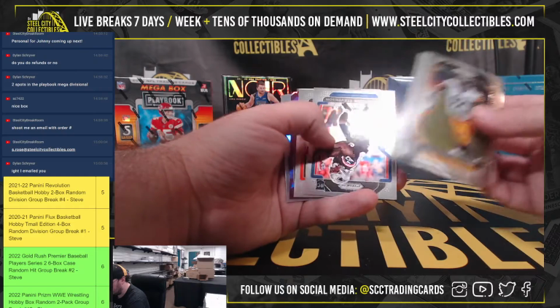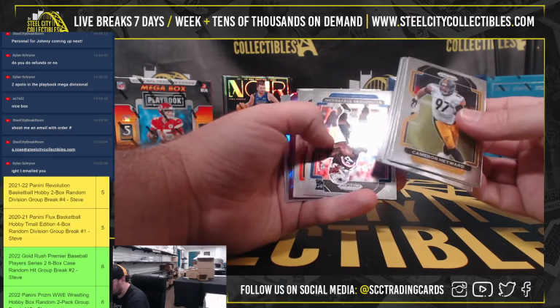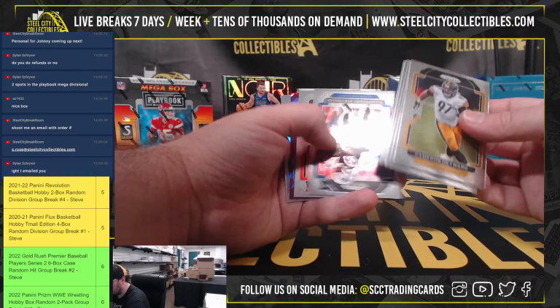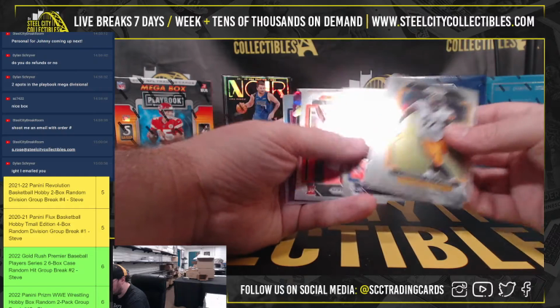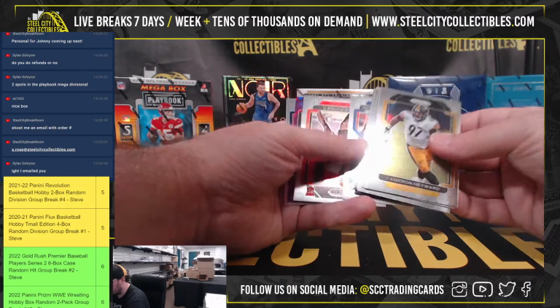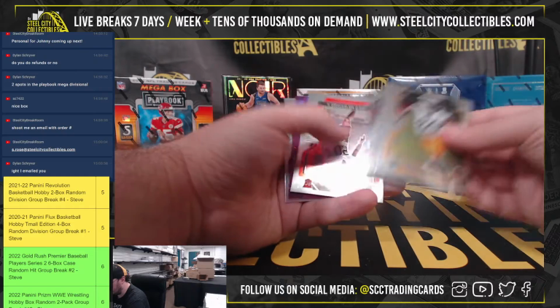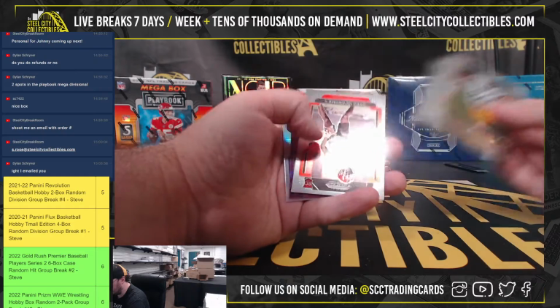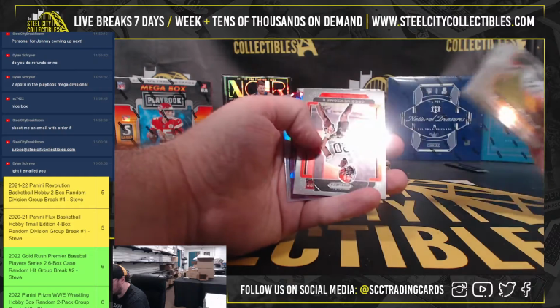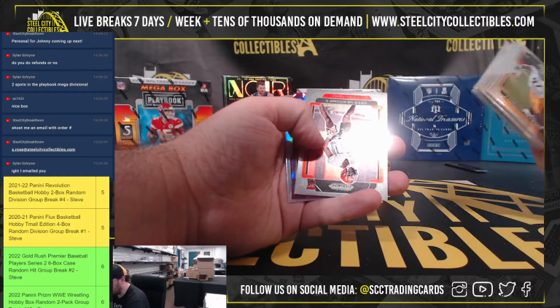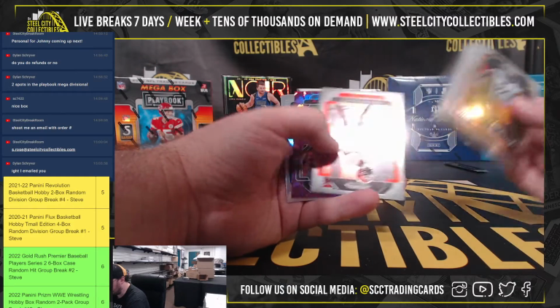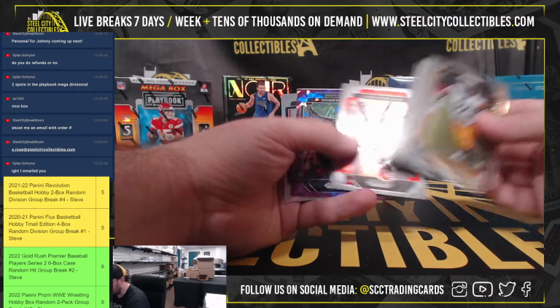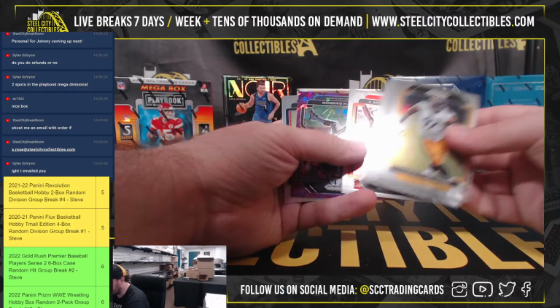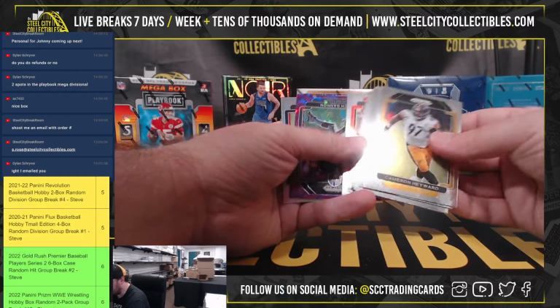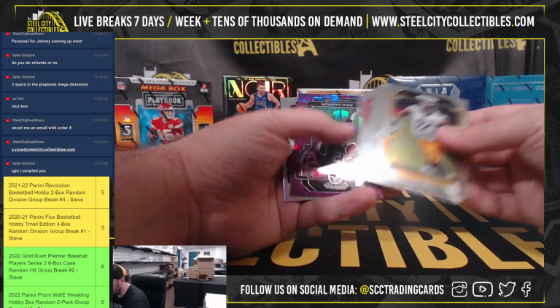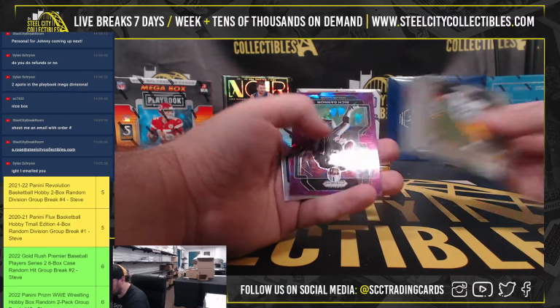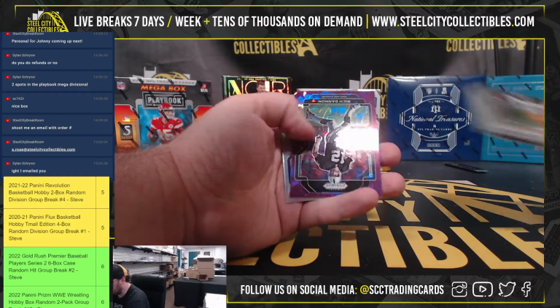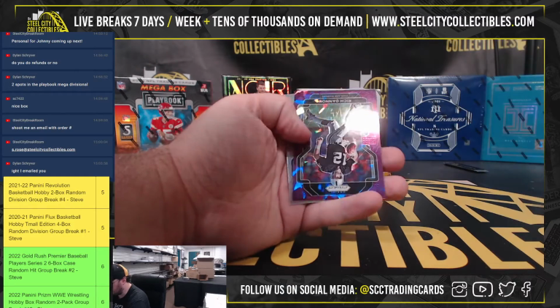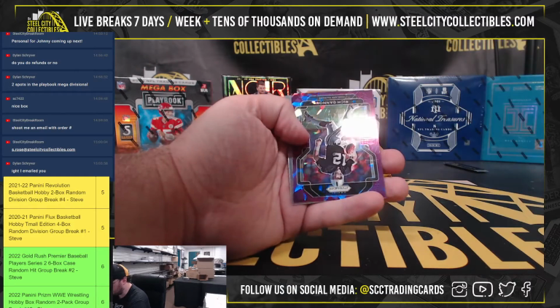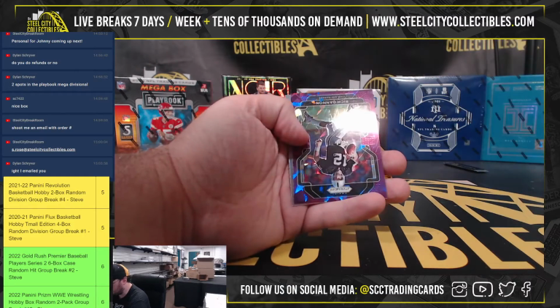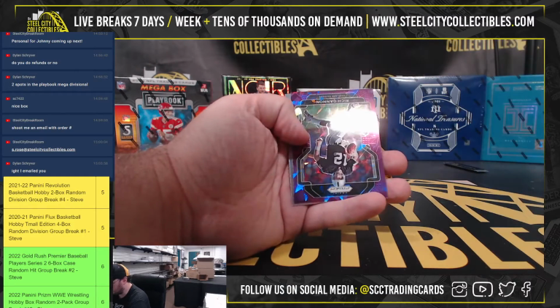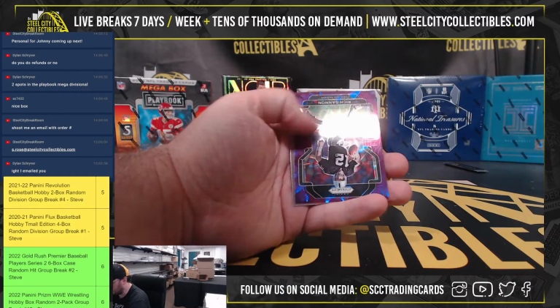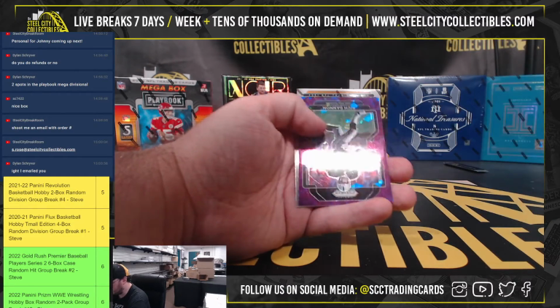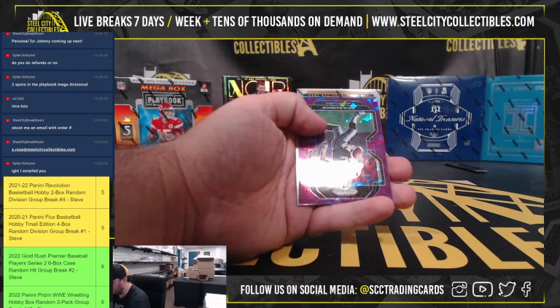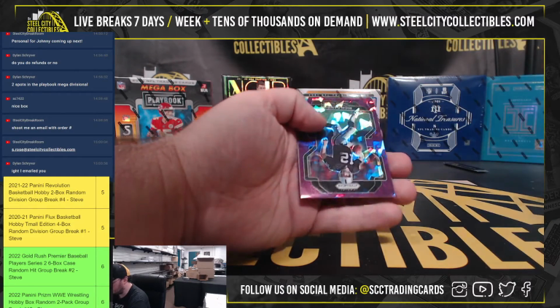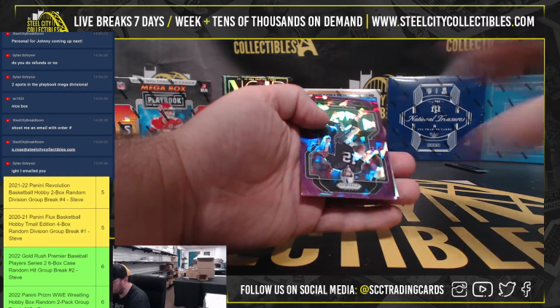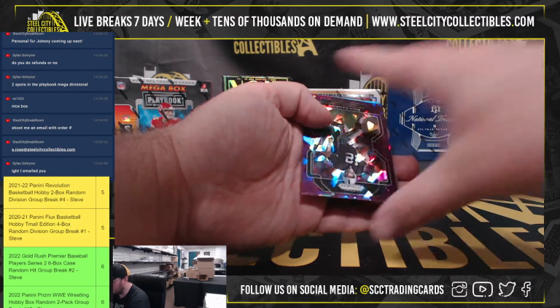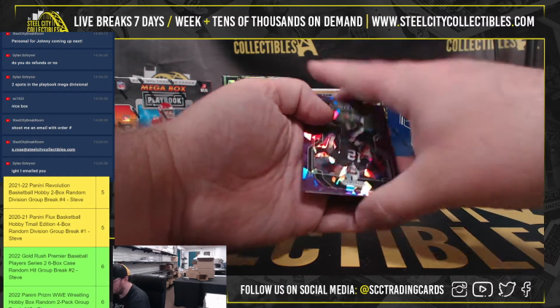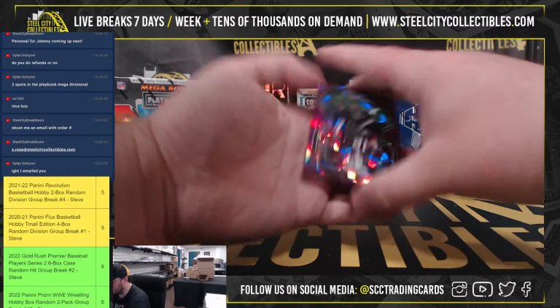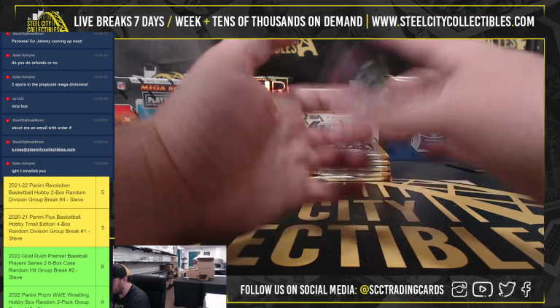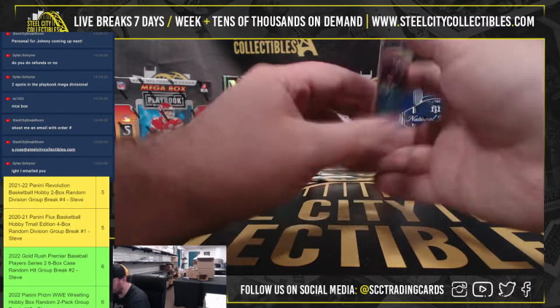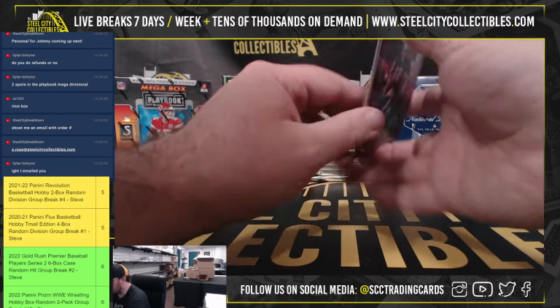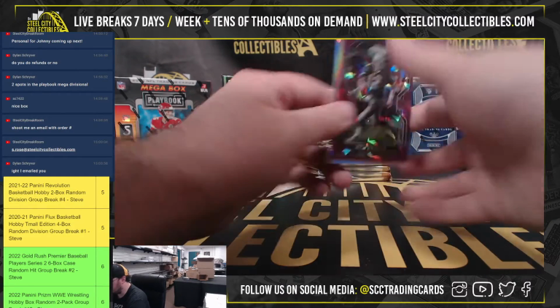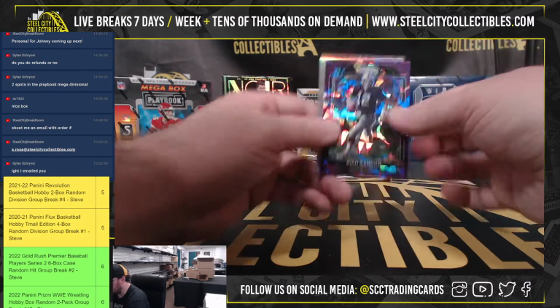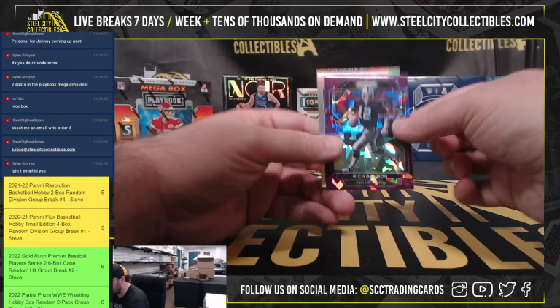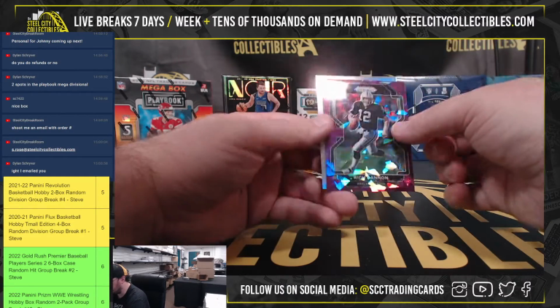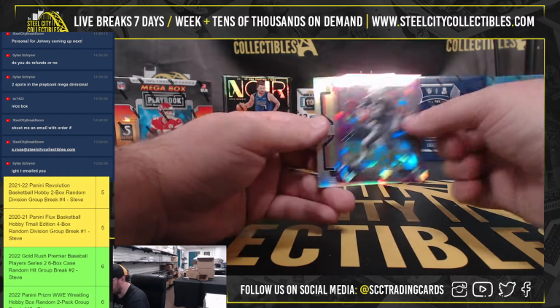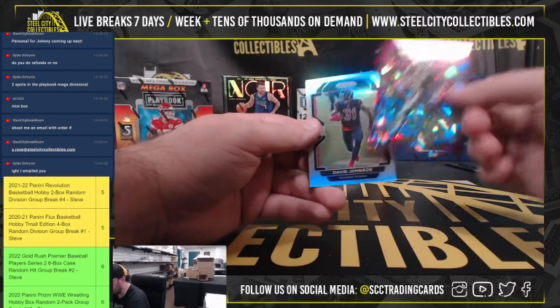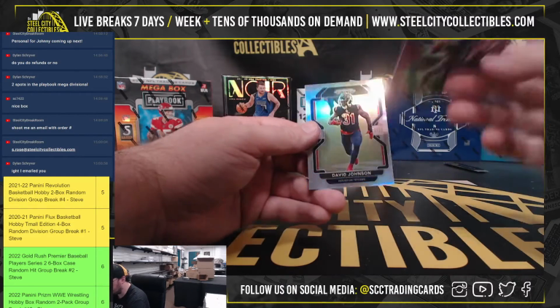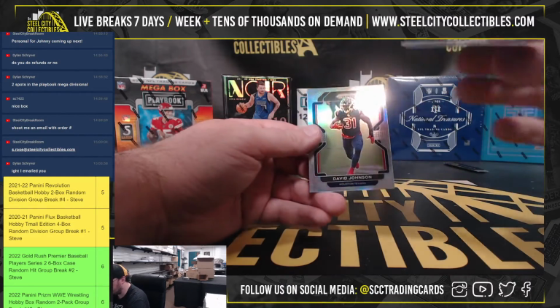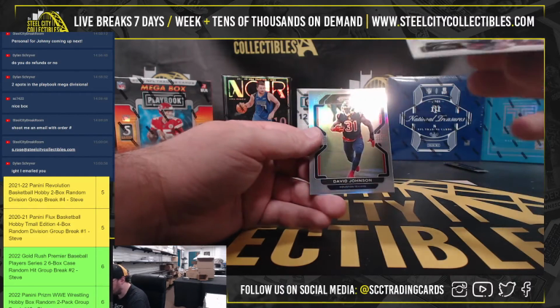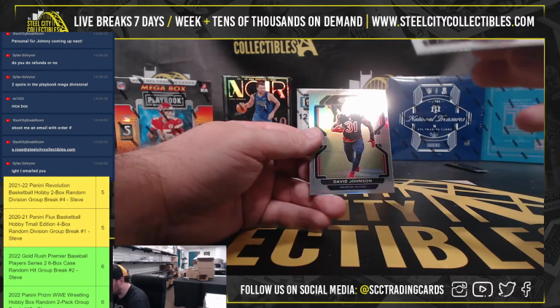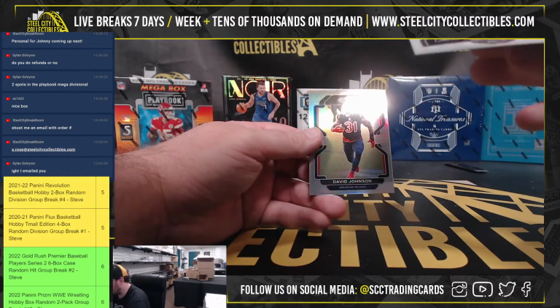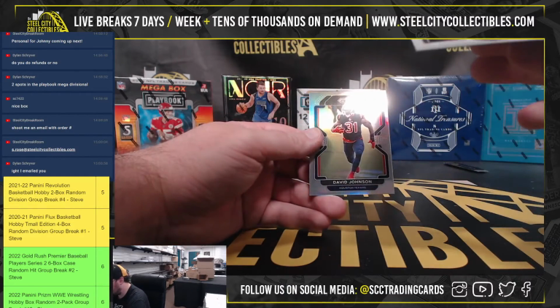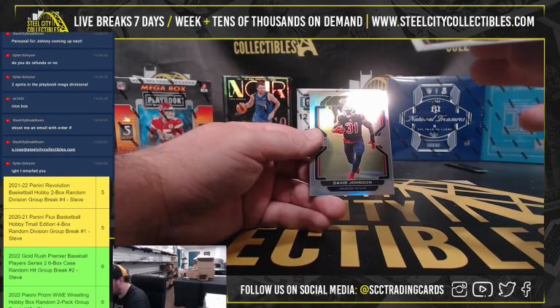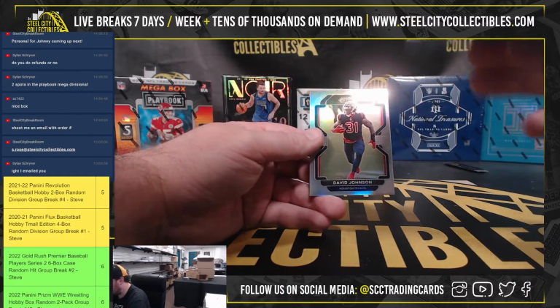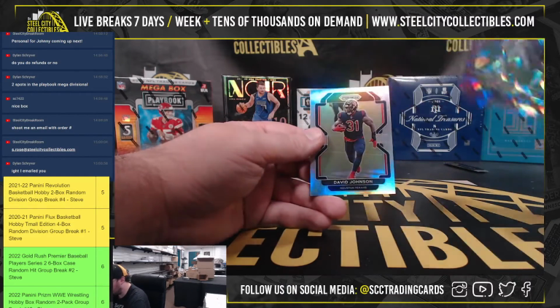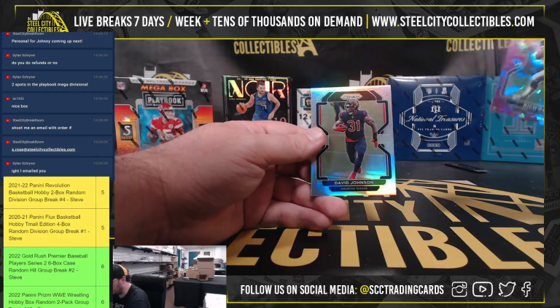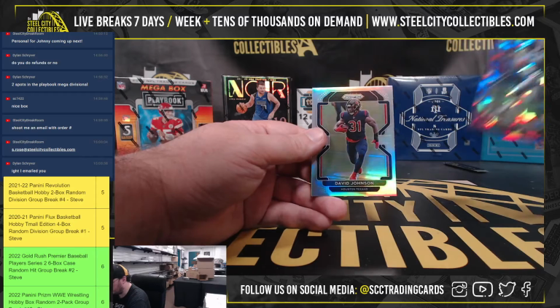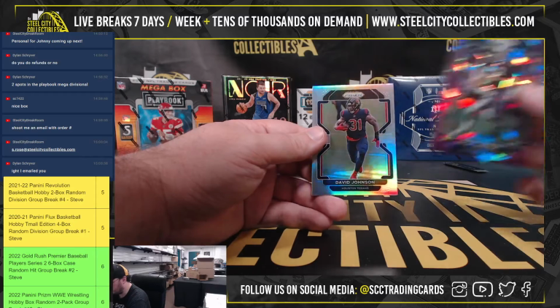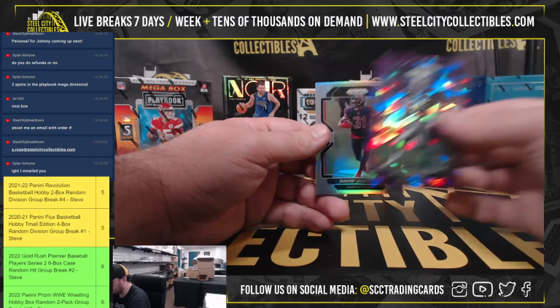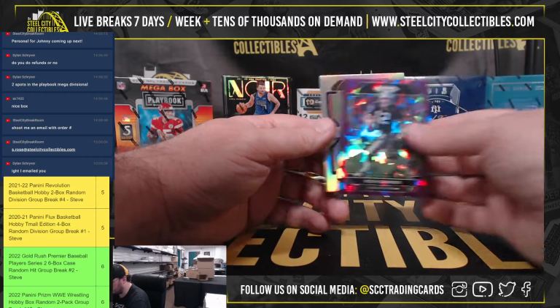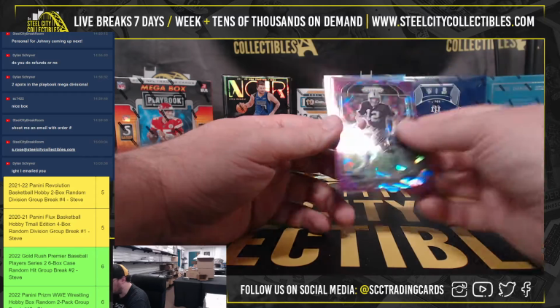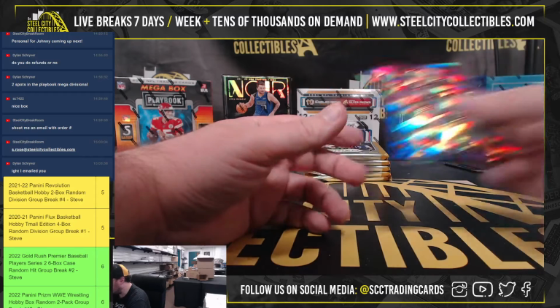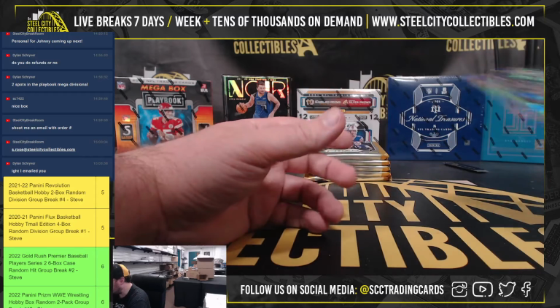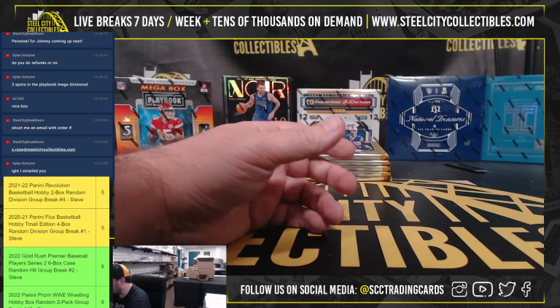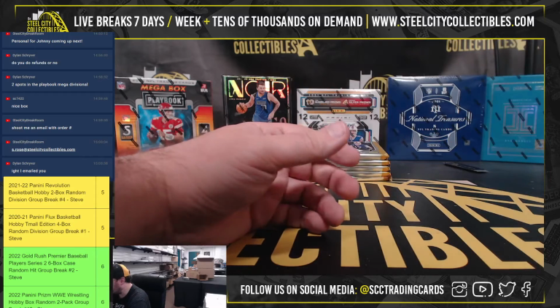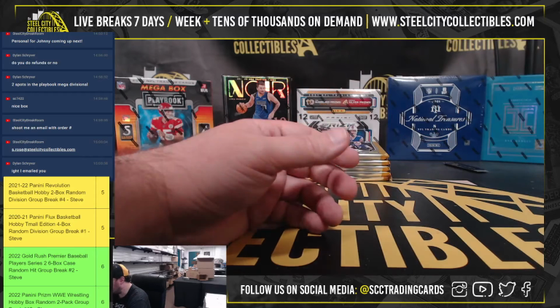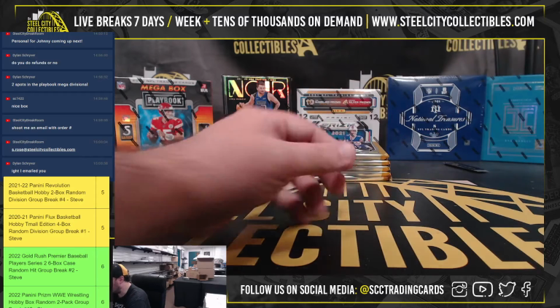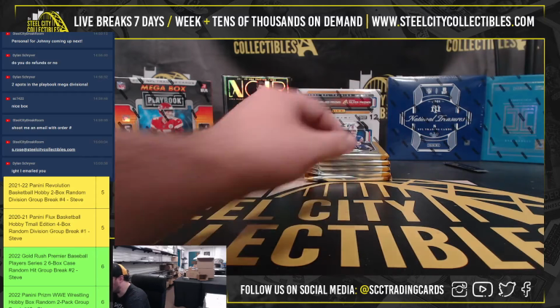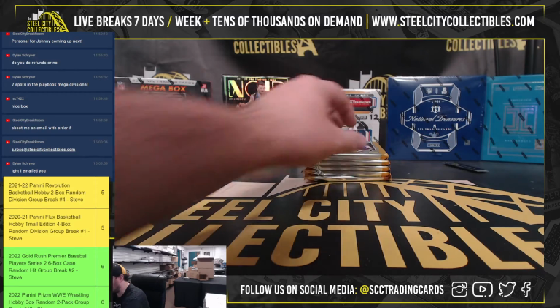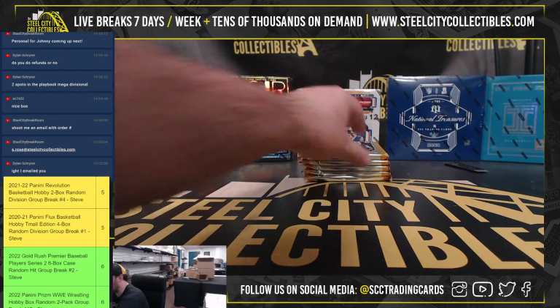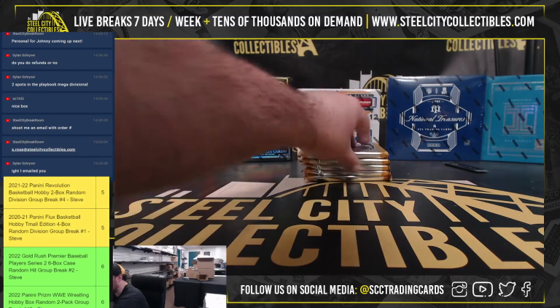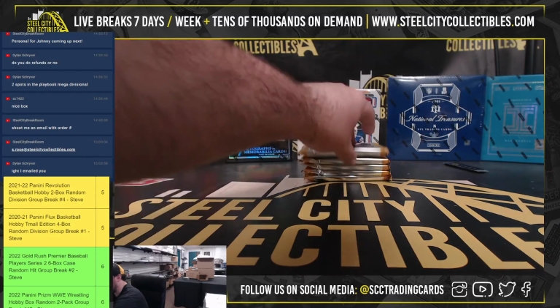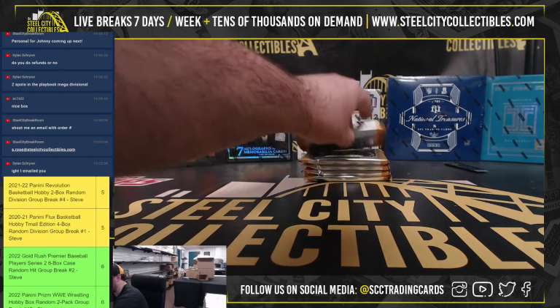Andre Stevenson and Greg Newsome rookies. Rich Gannon purple ice, numbered to 225, and a David Johnson silver.